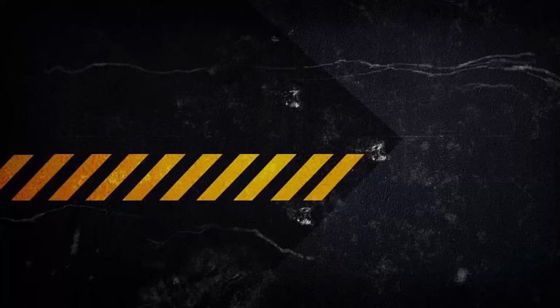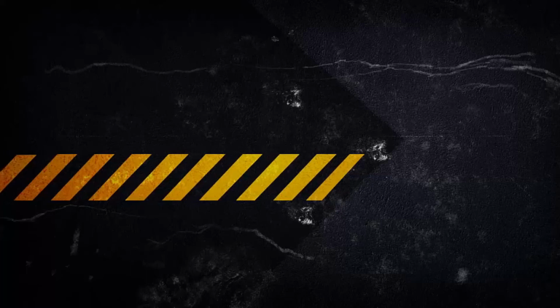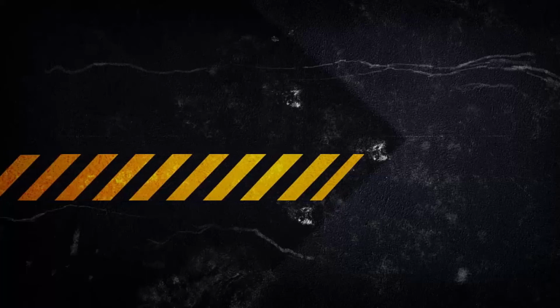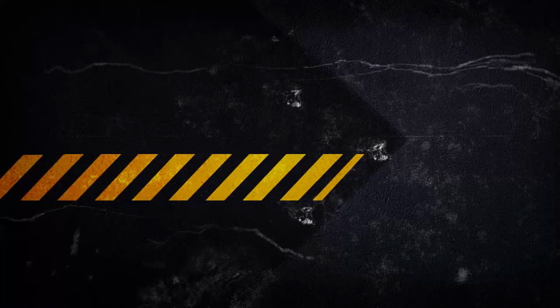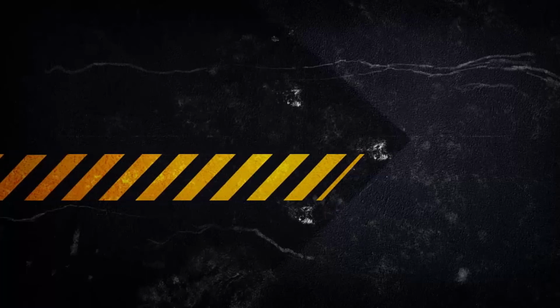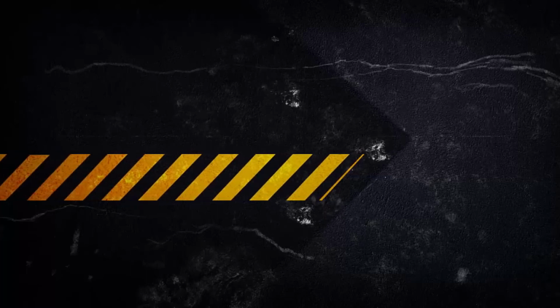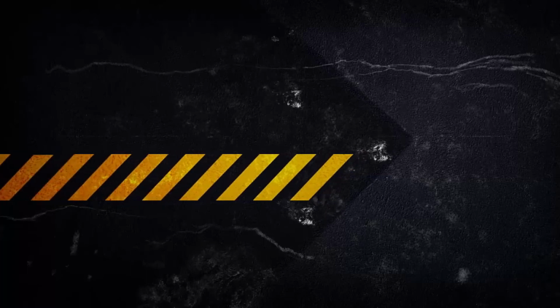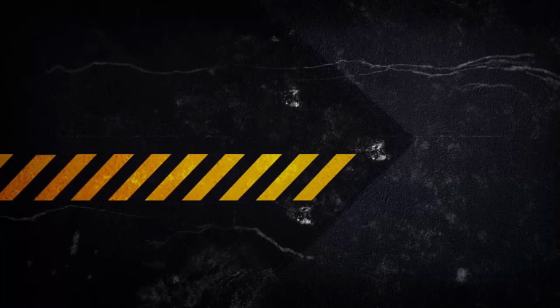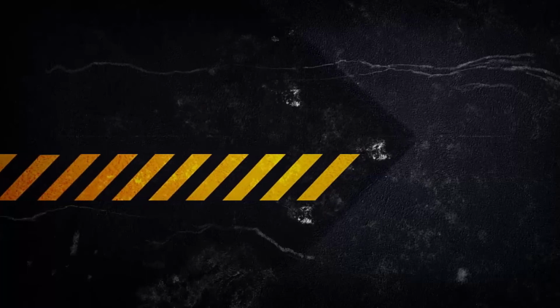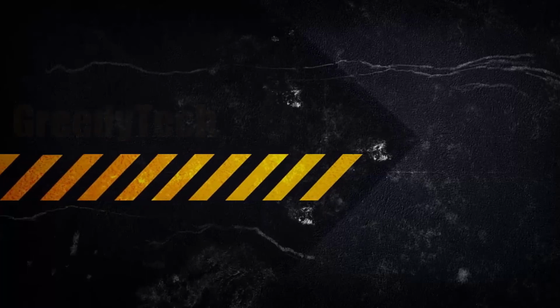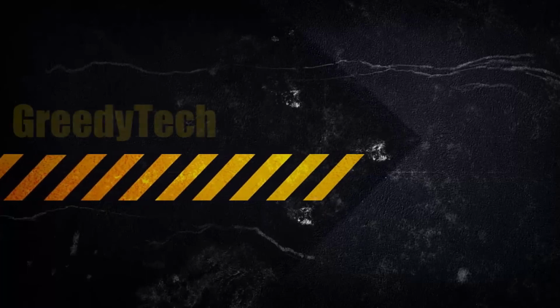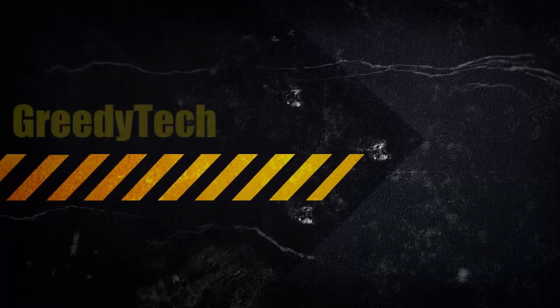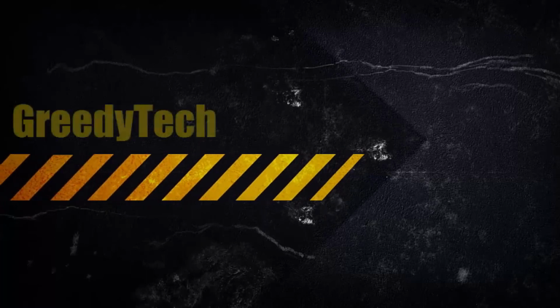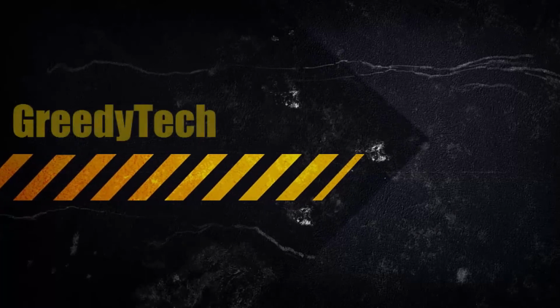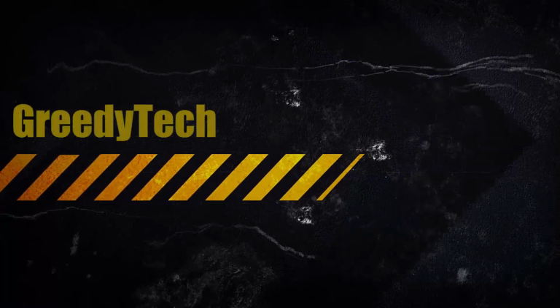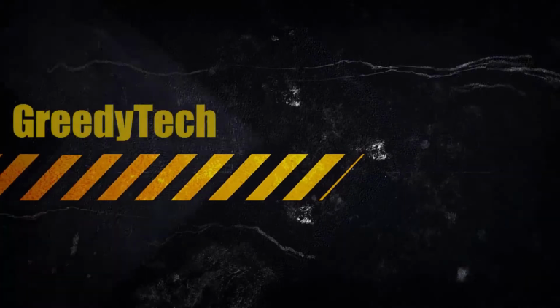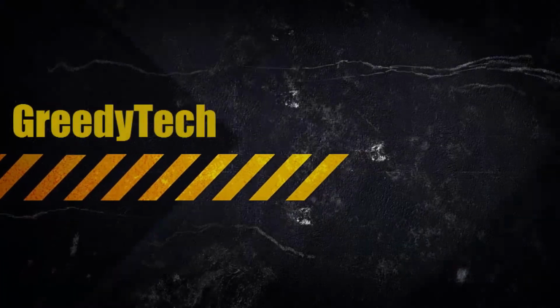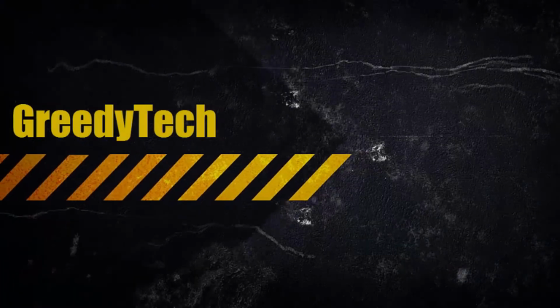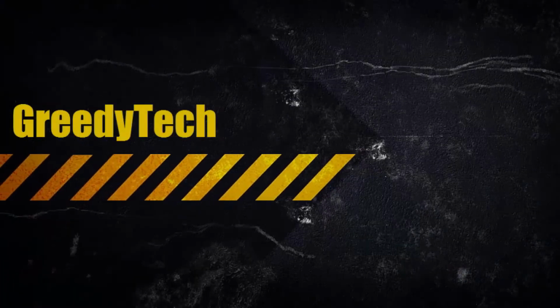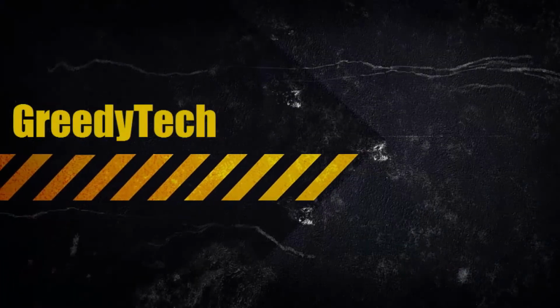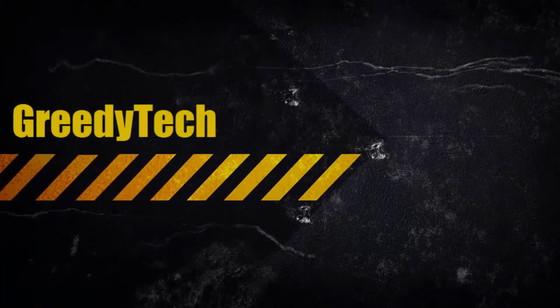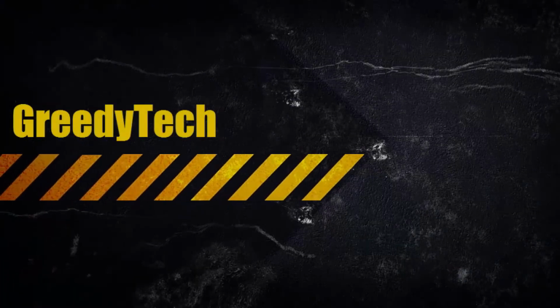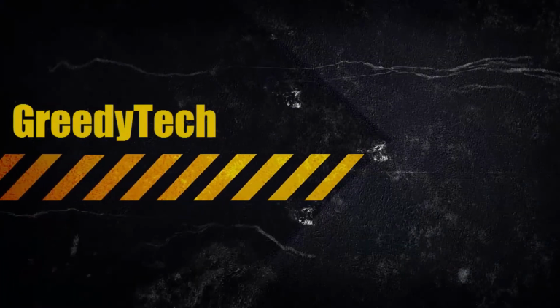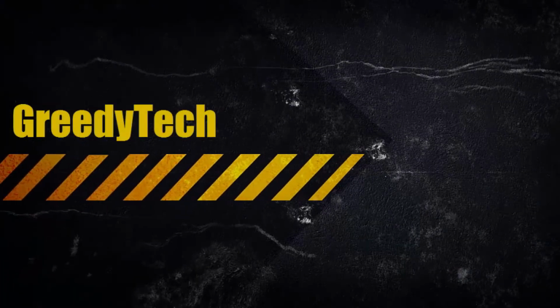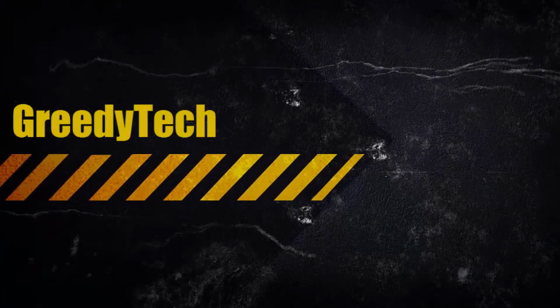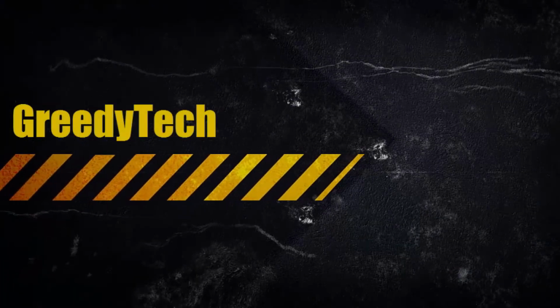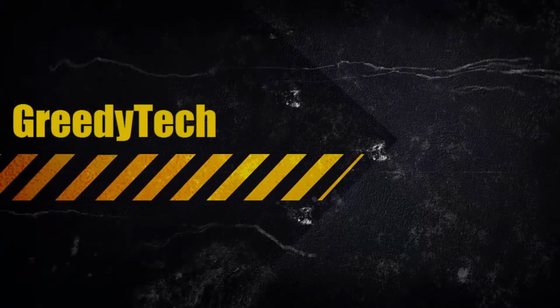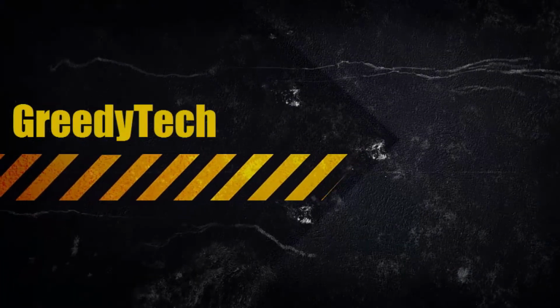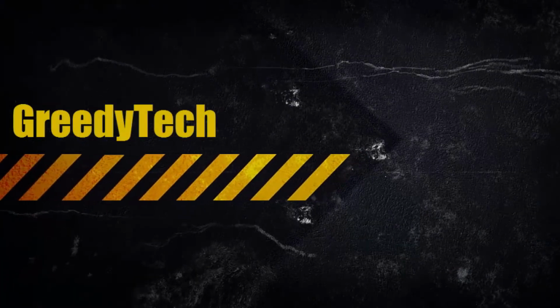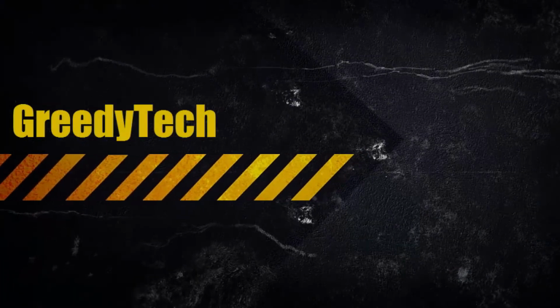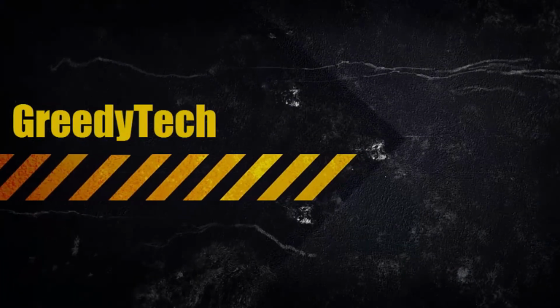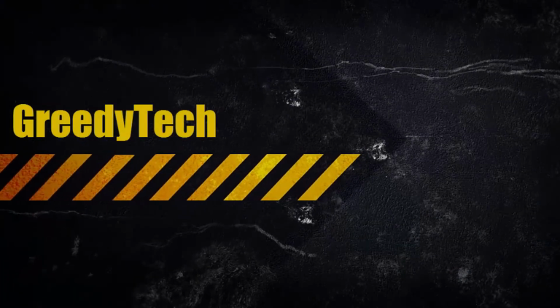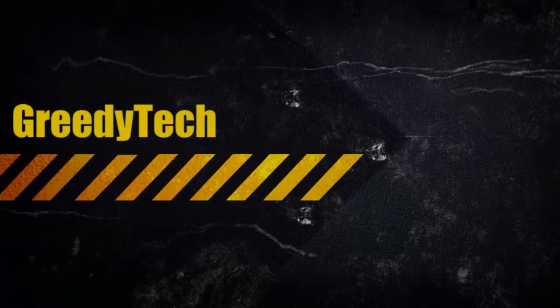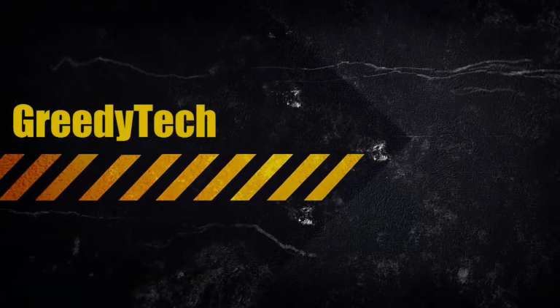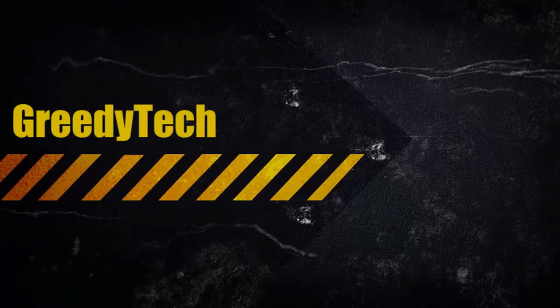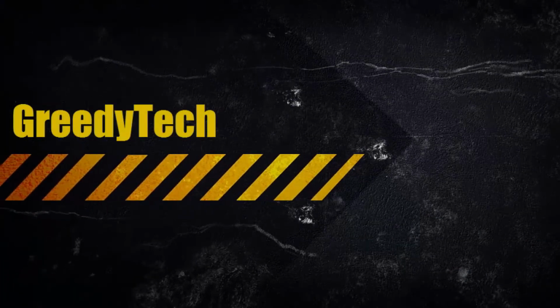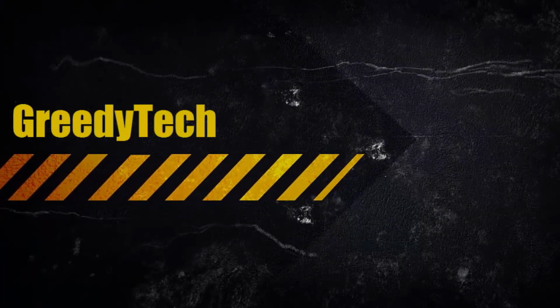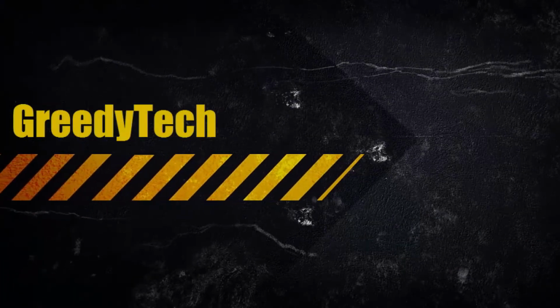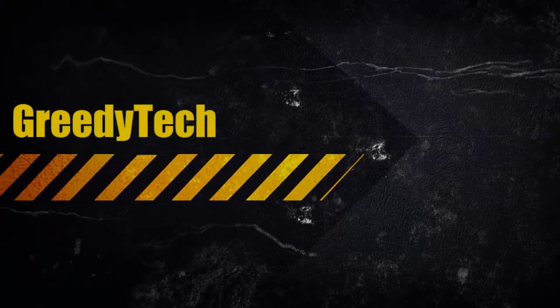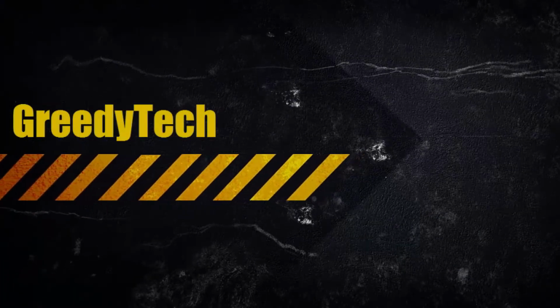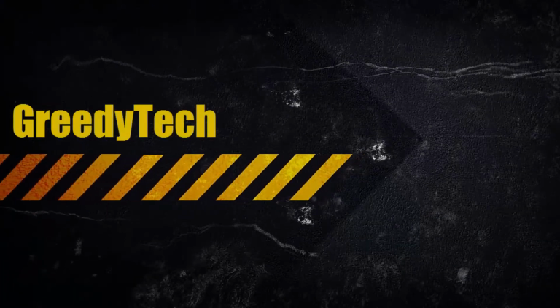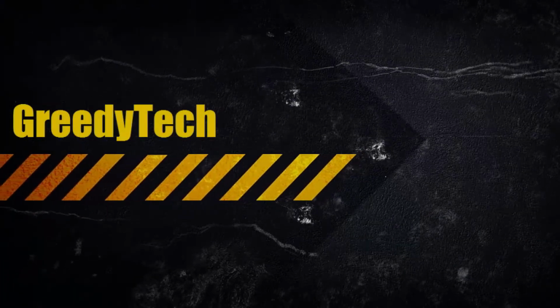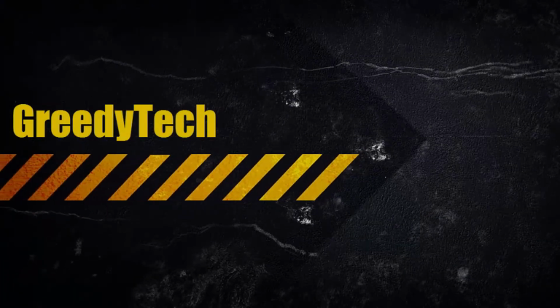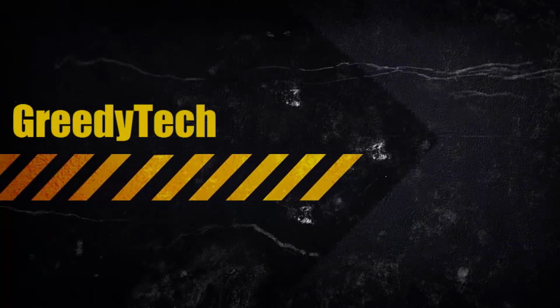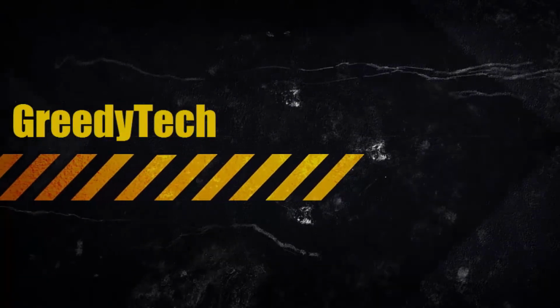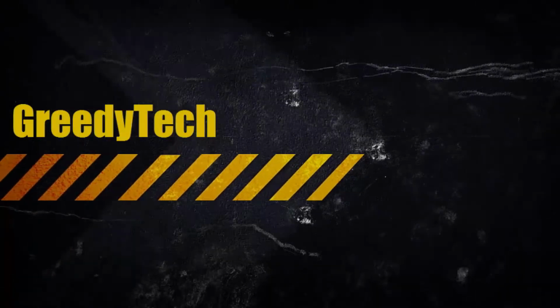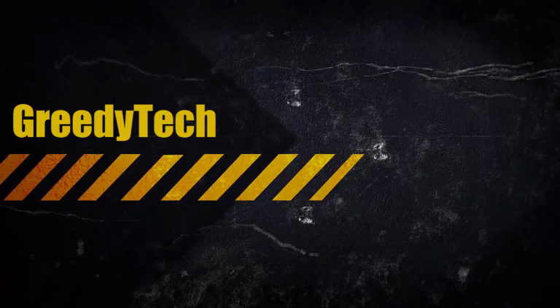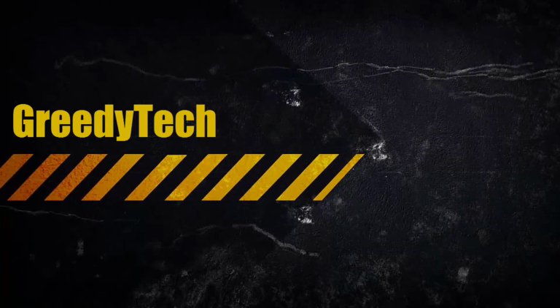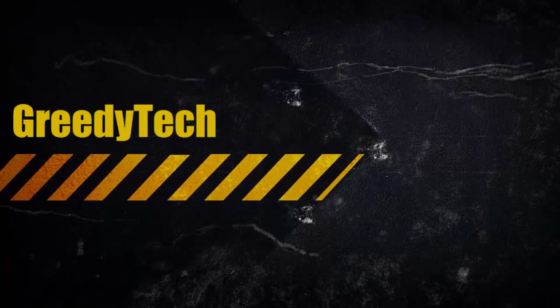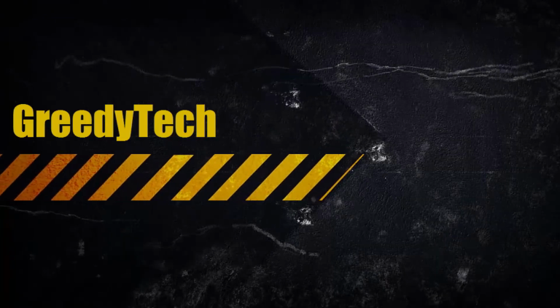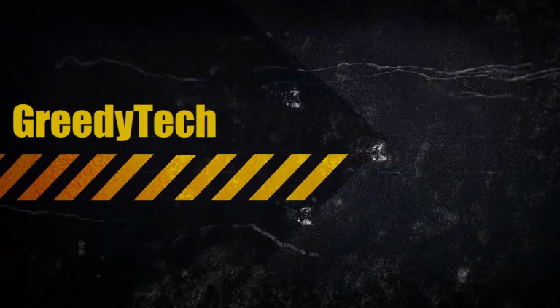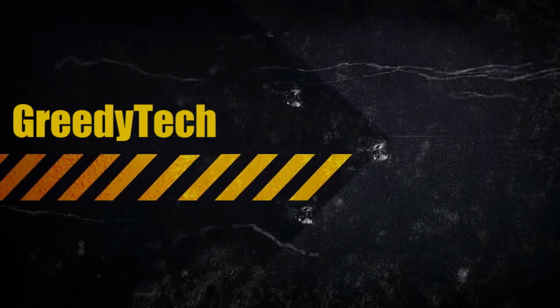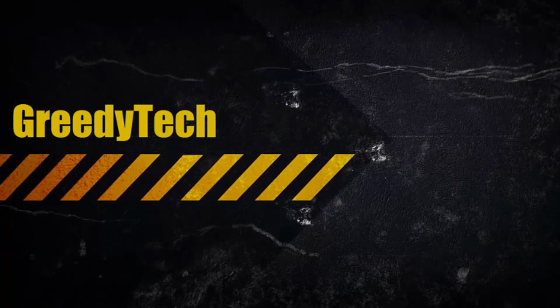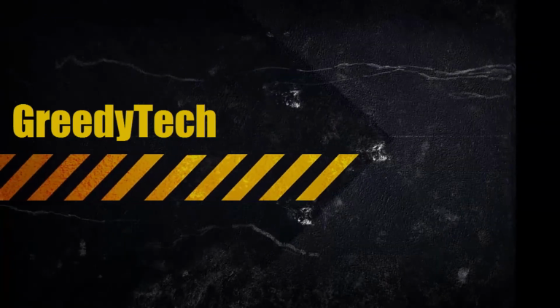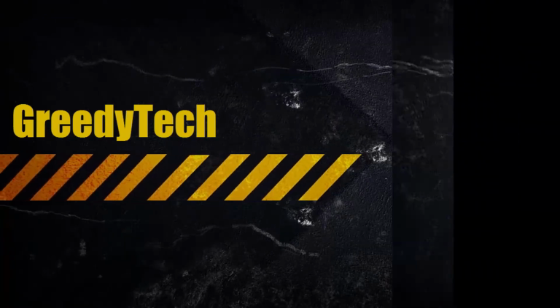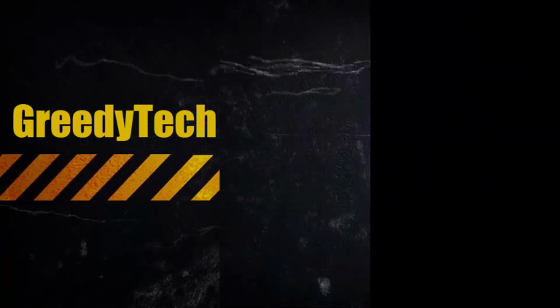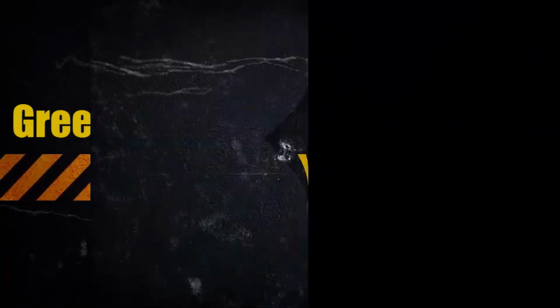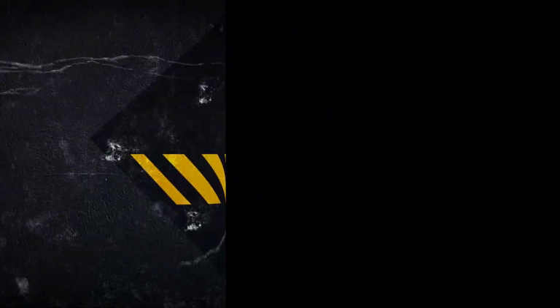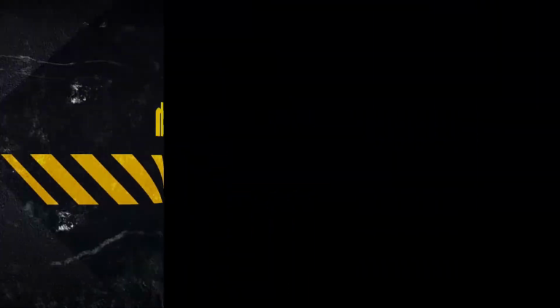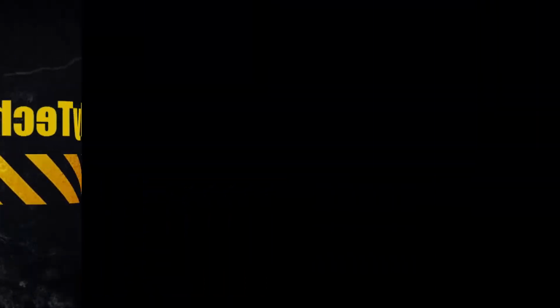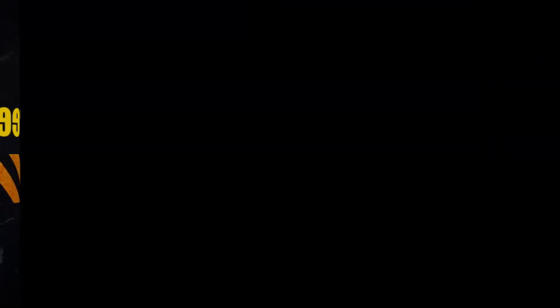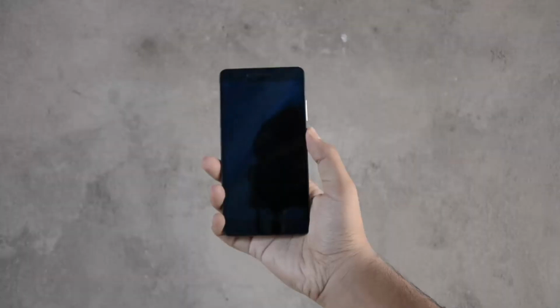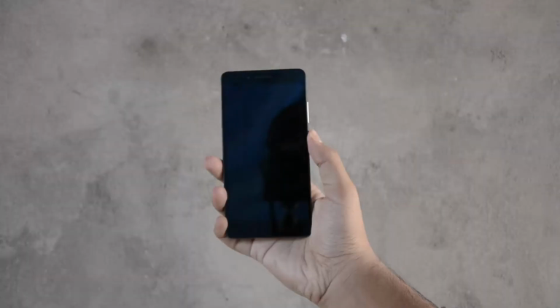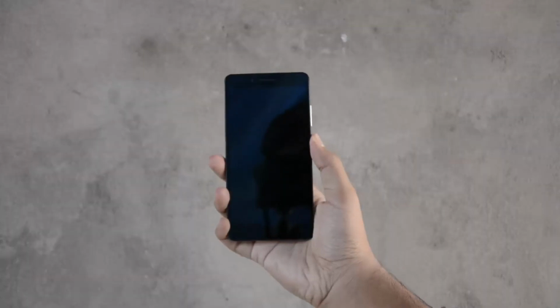Hi there guys, this is Nikhil from Gradytech. In this video, I am going to show you how to reduce the heating problem on your Honor 5X.